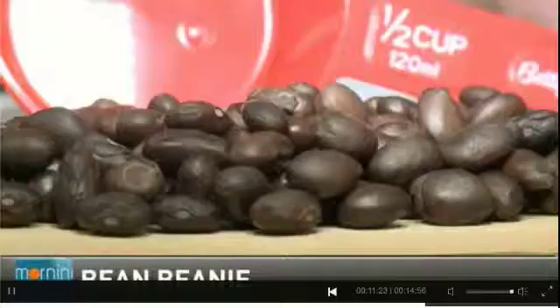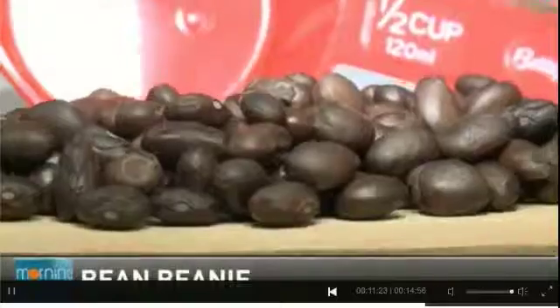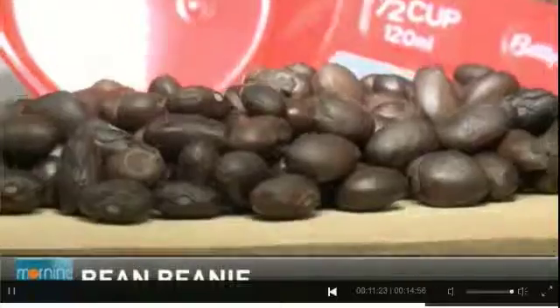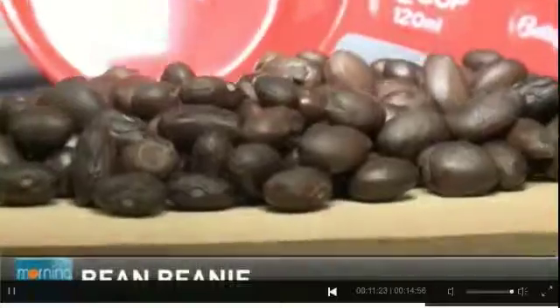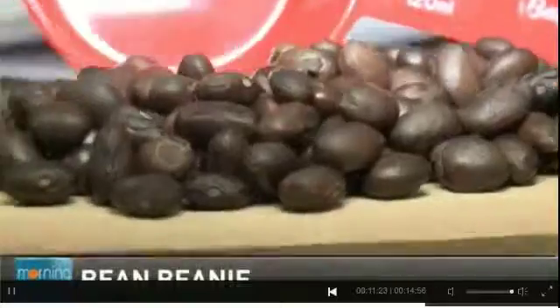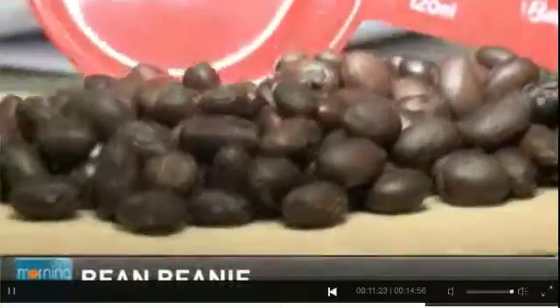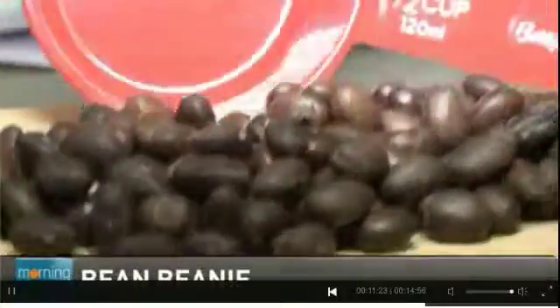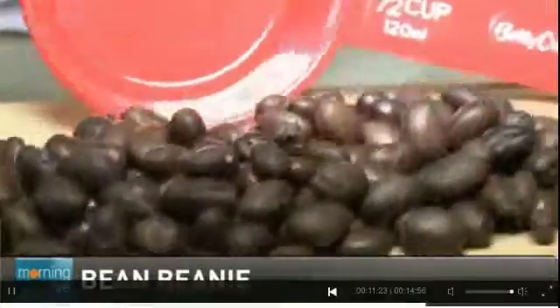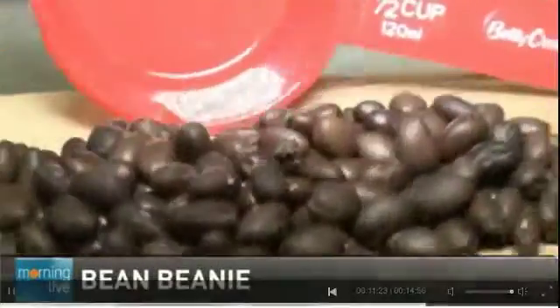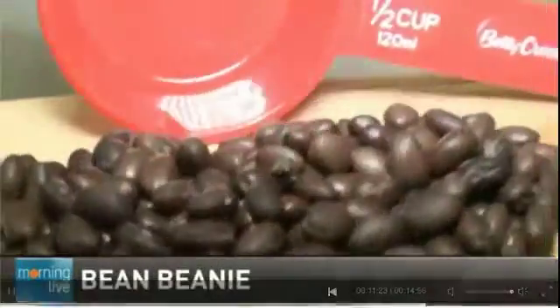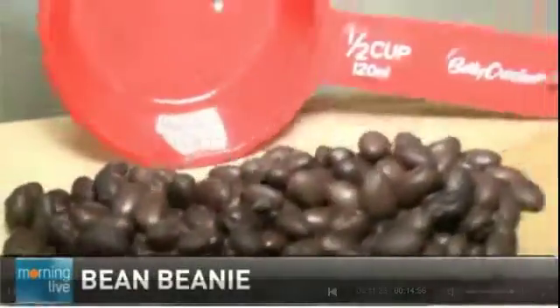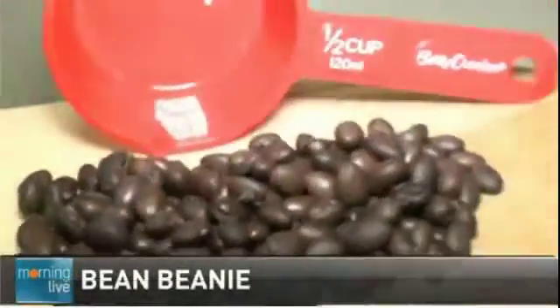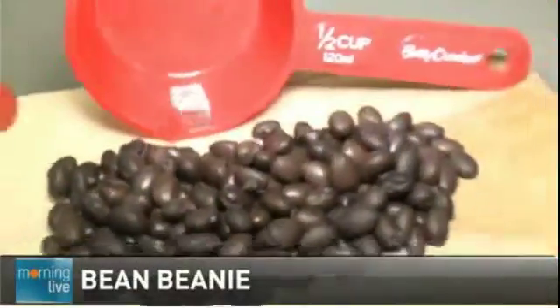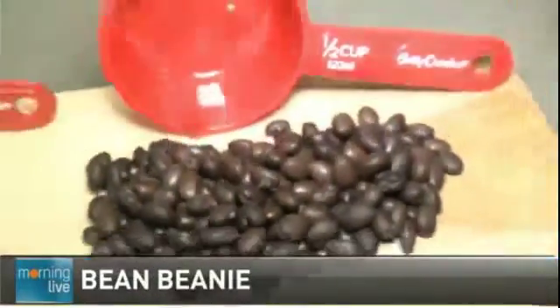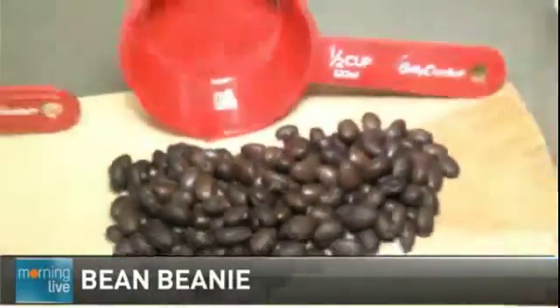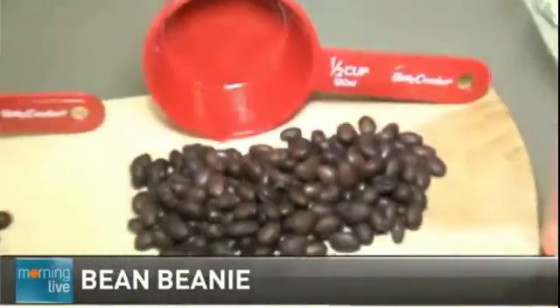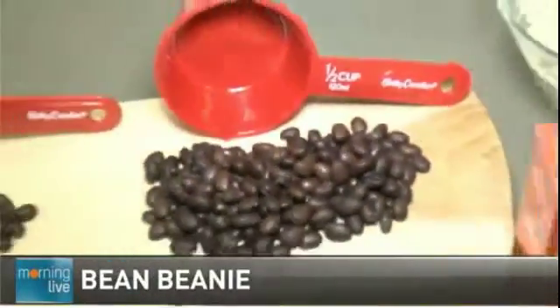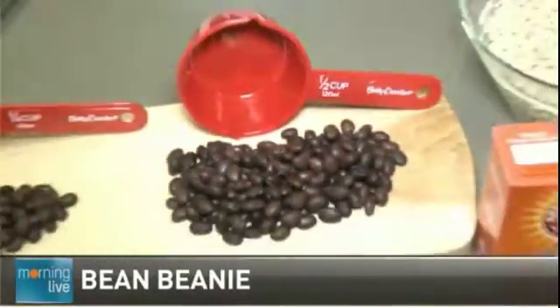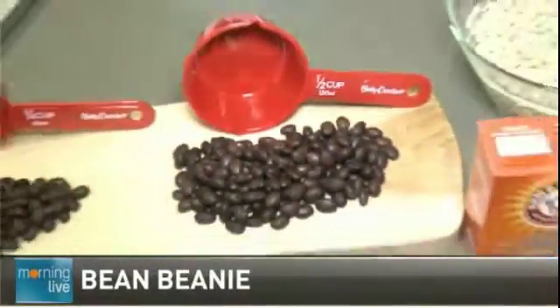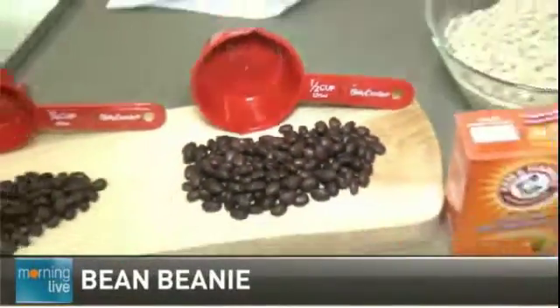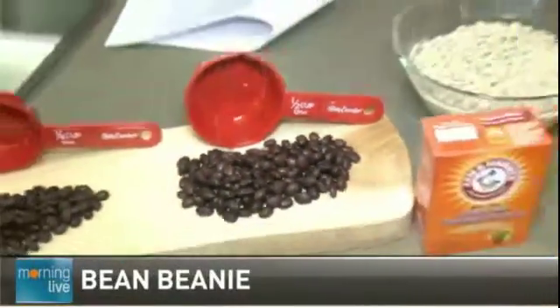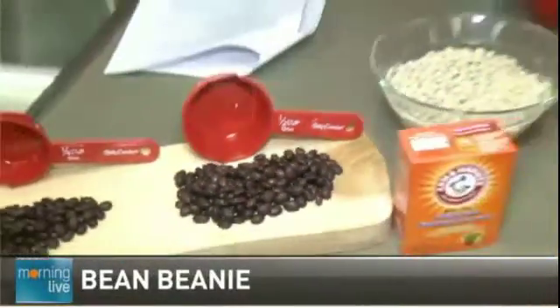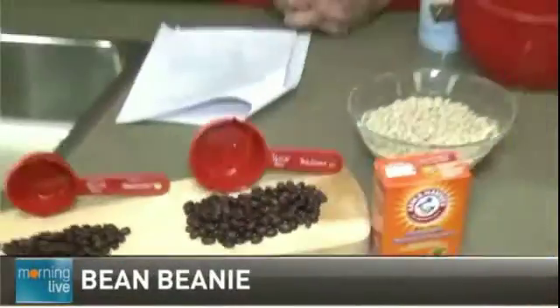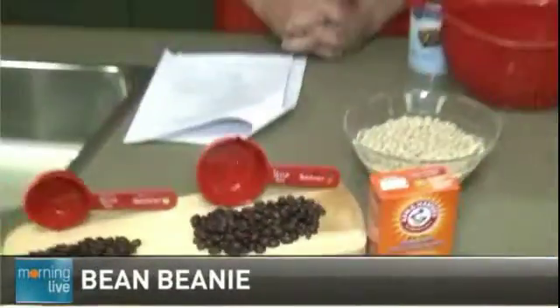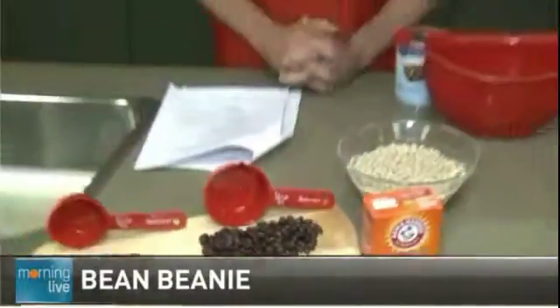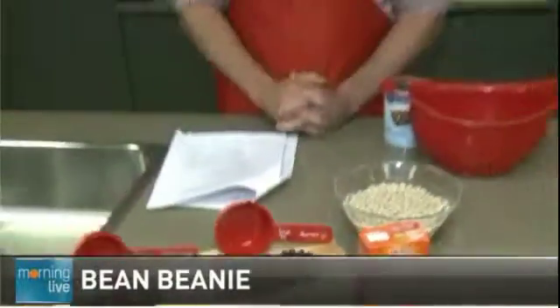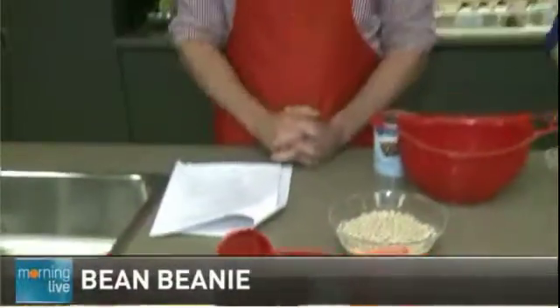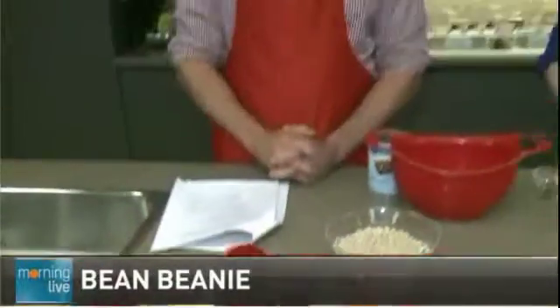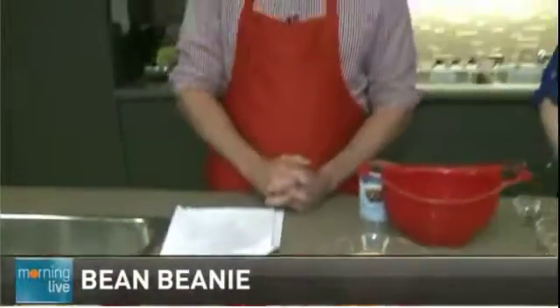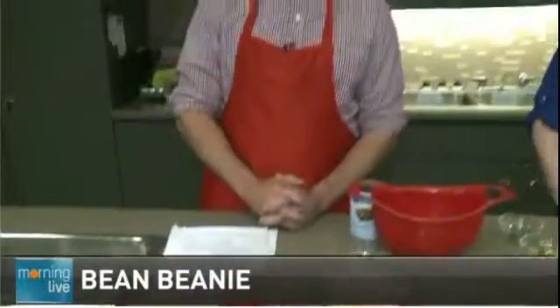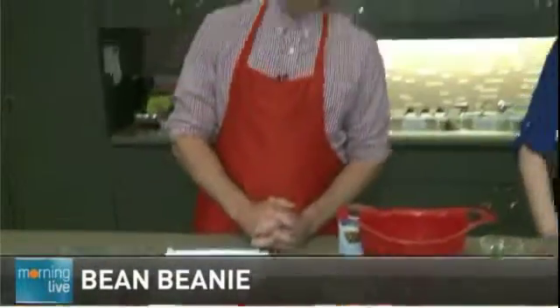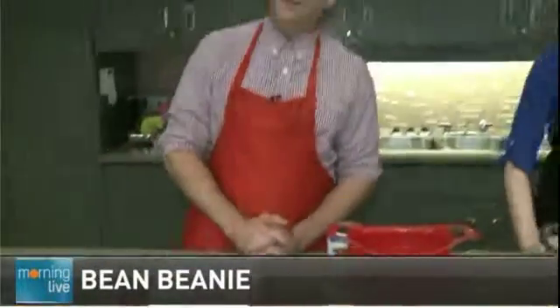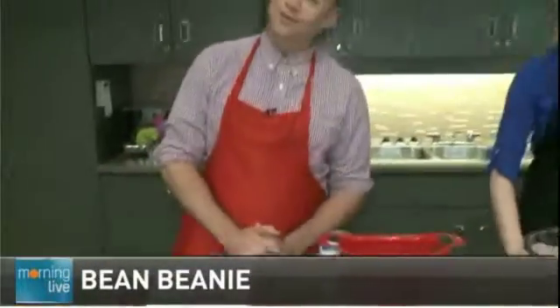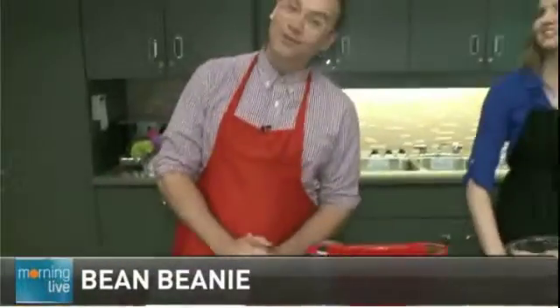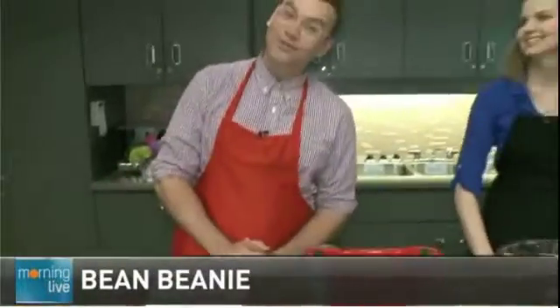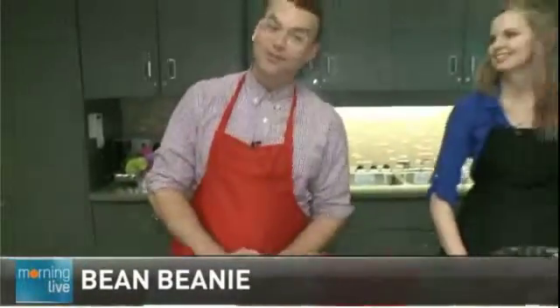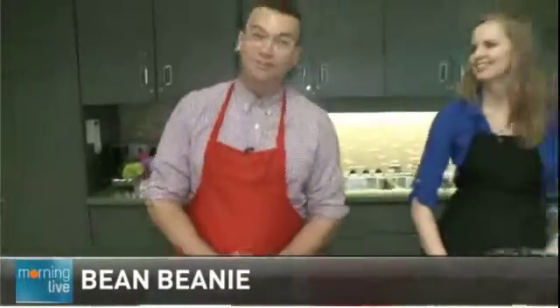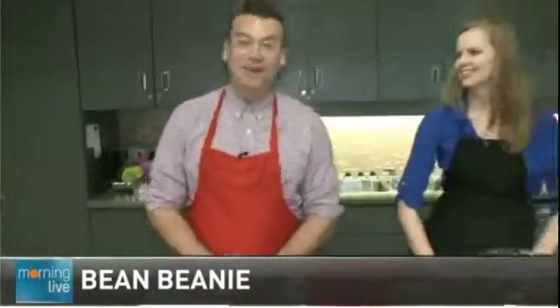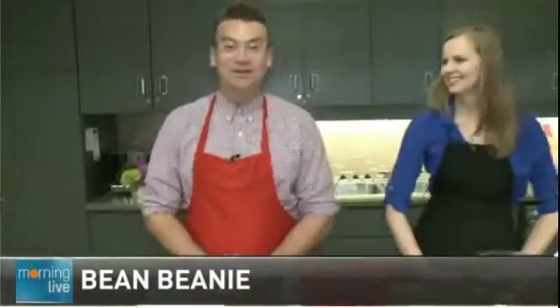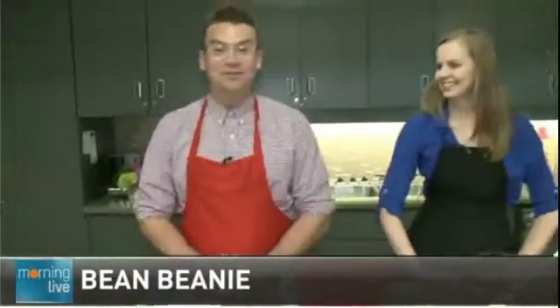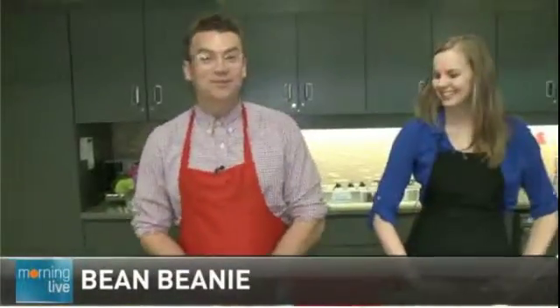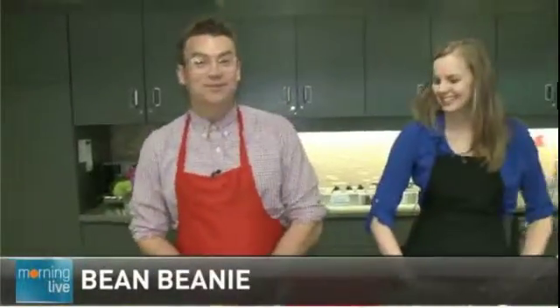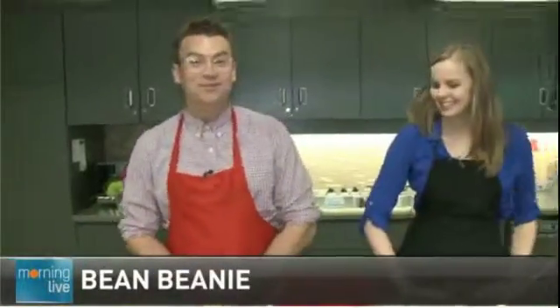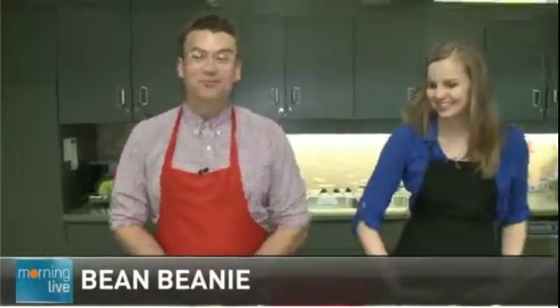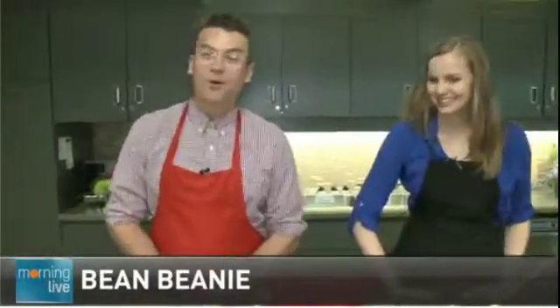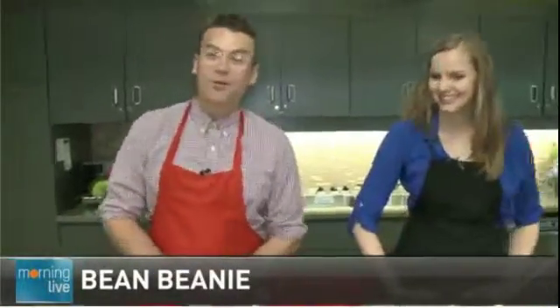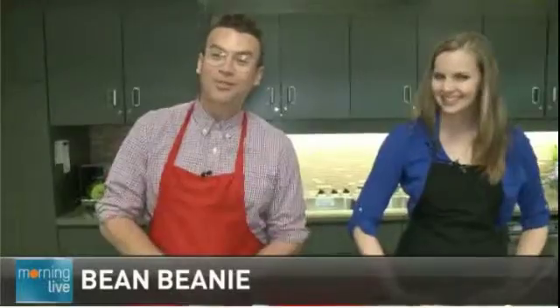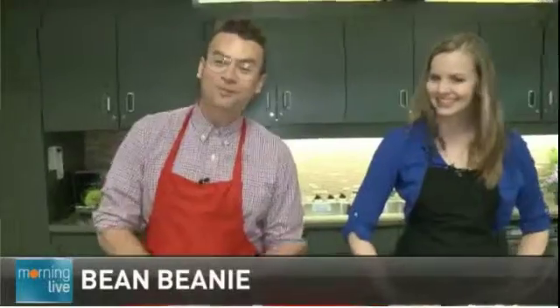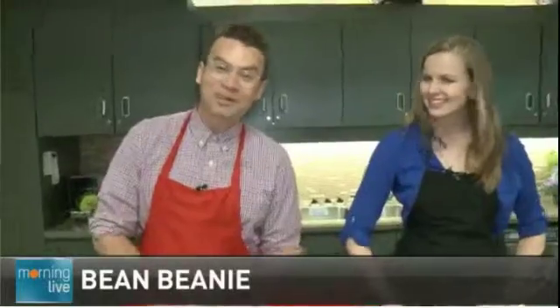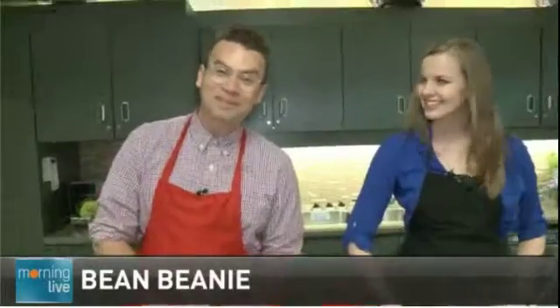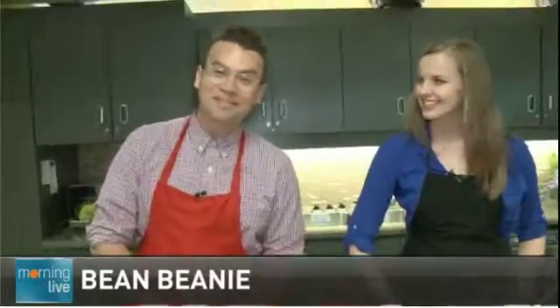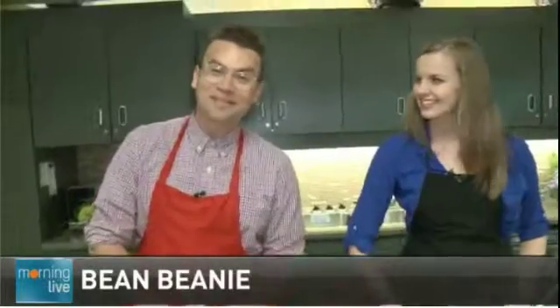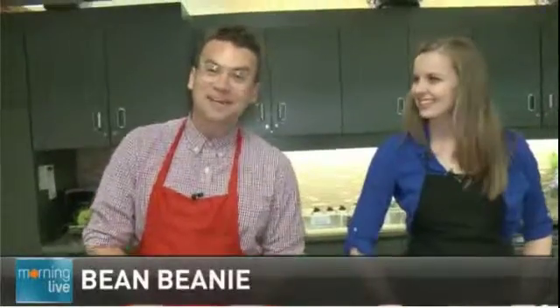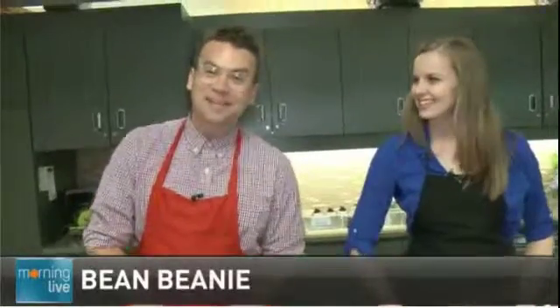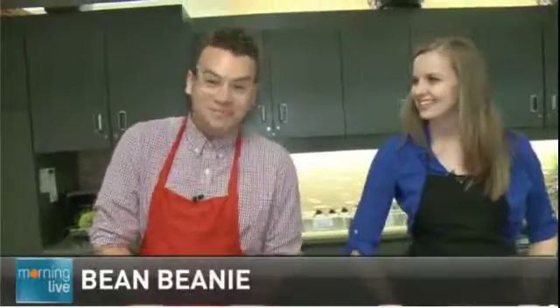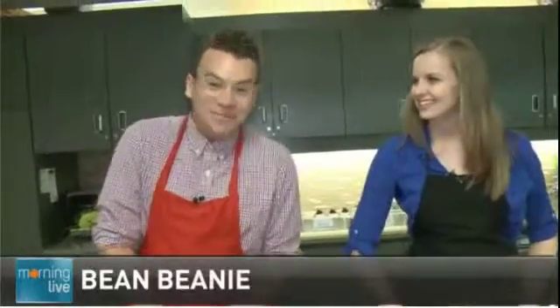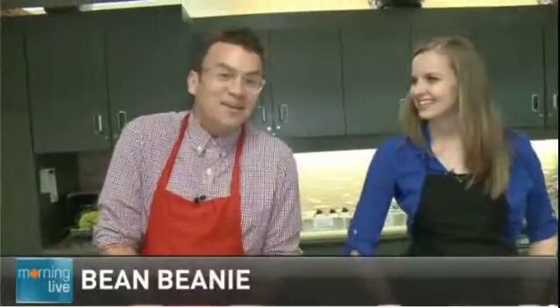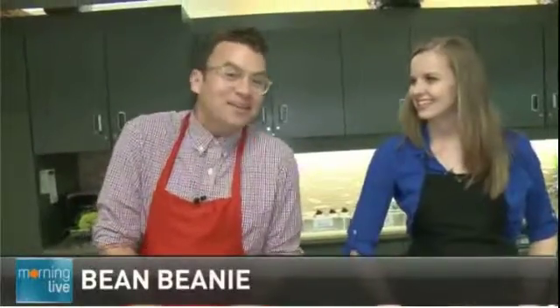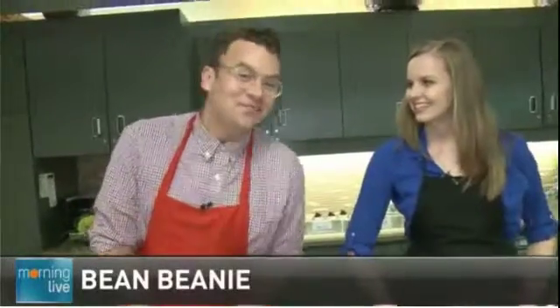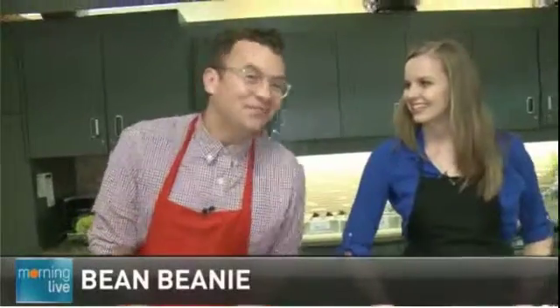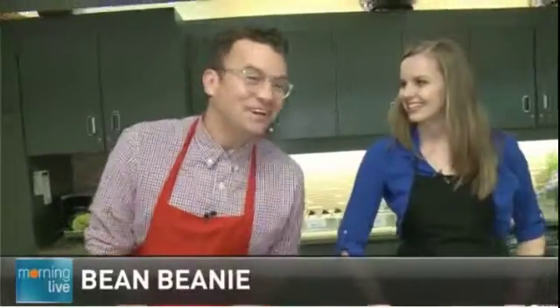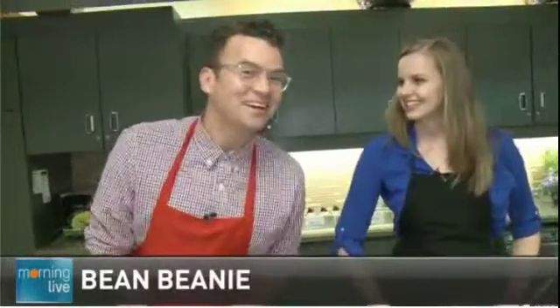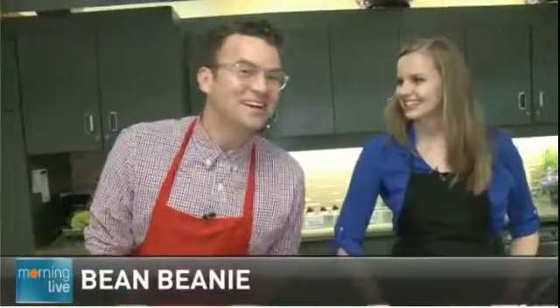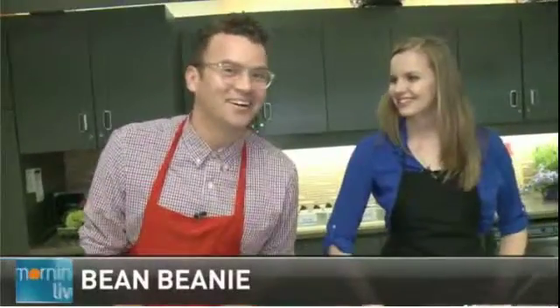Beans, the magical fruit. The more you eat, the more you toot. The more you toot, the better you feel. The more the beans, the better you feel.